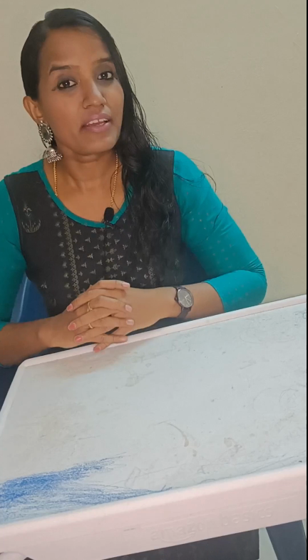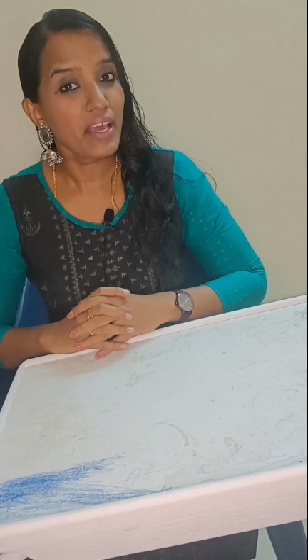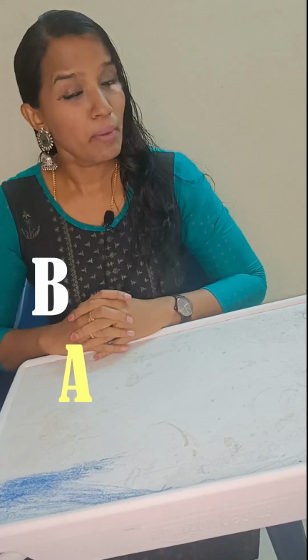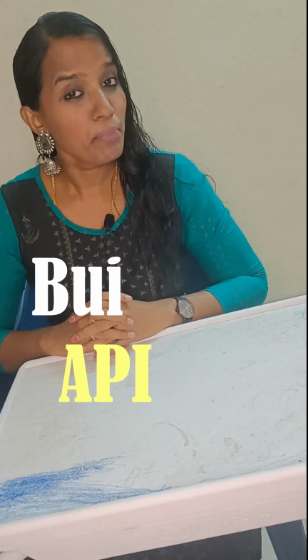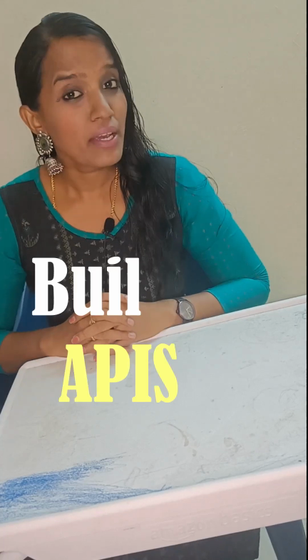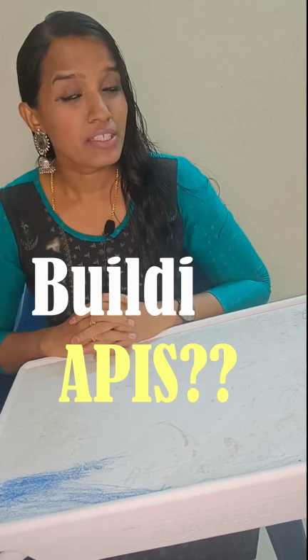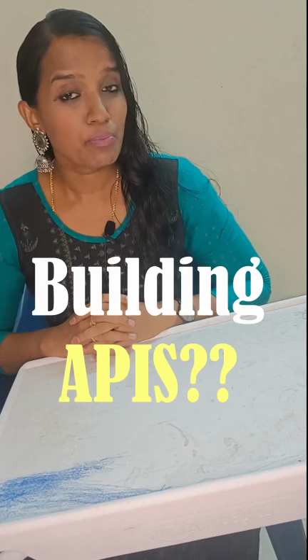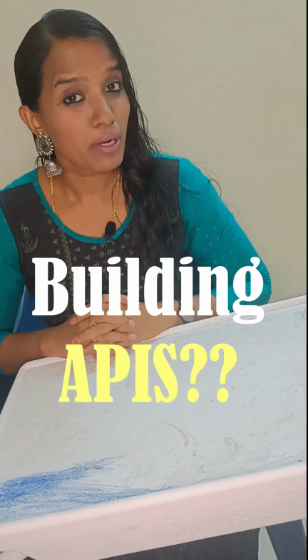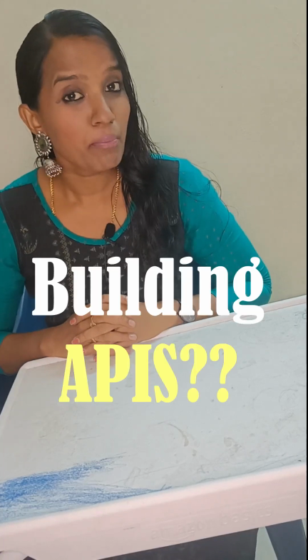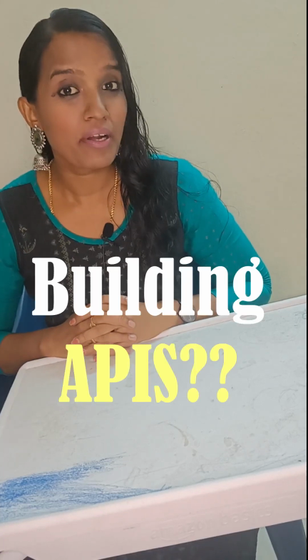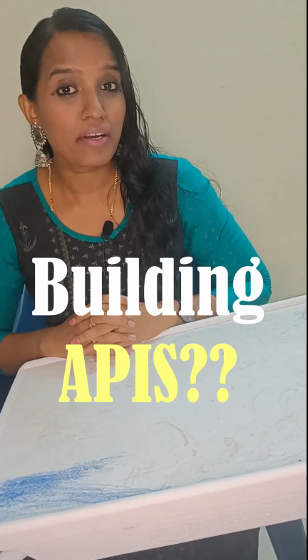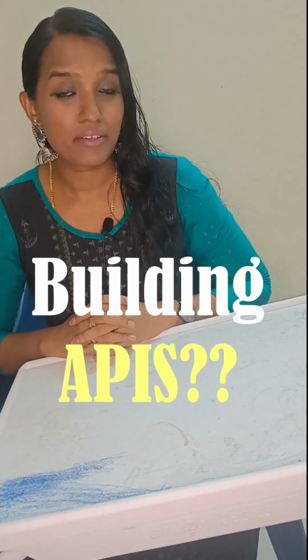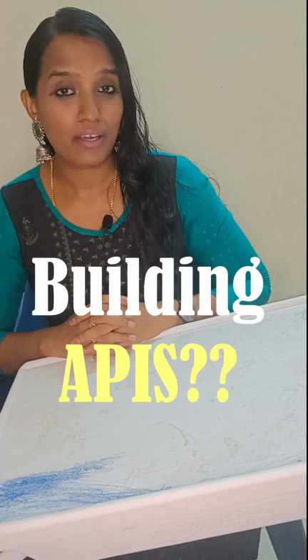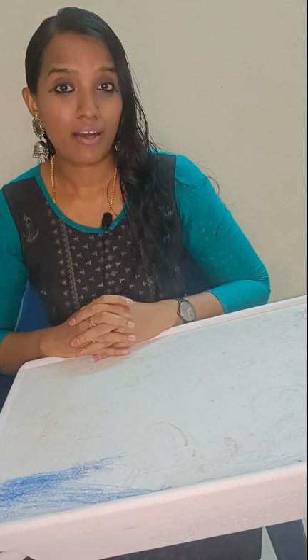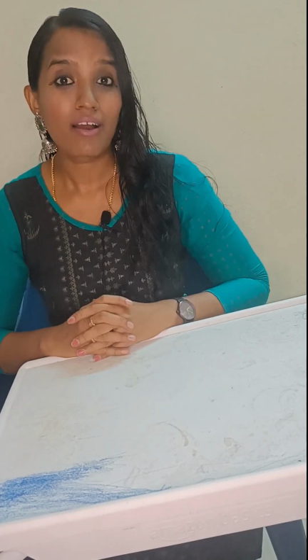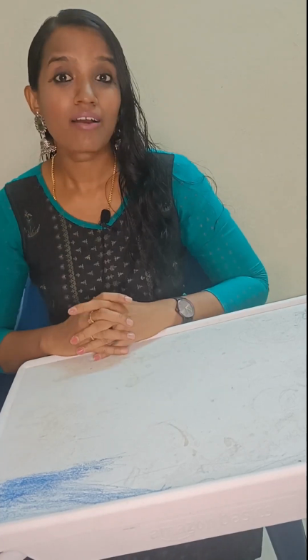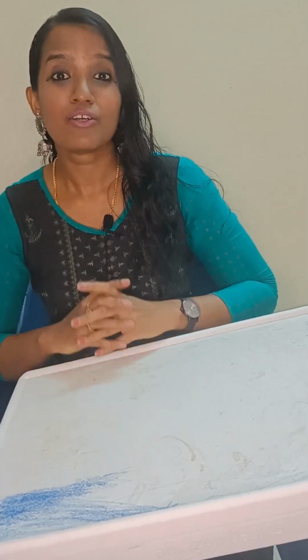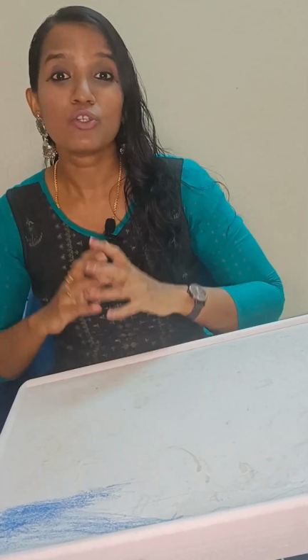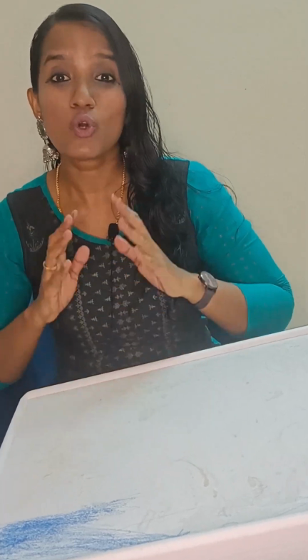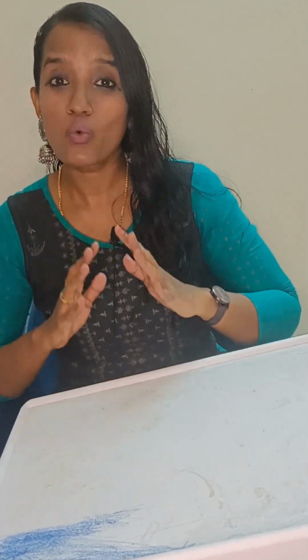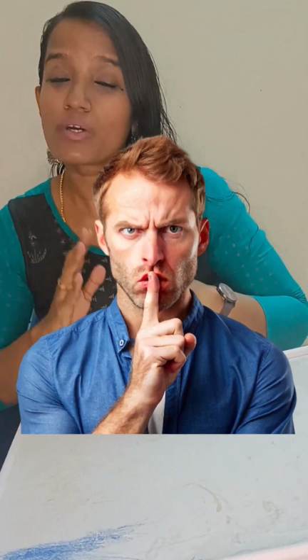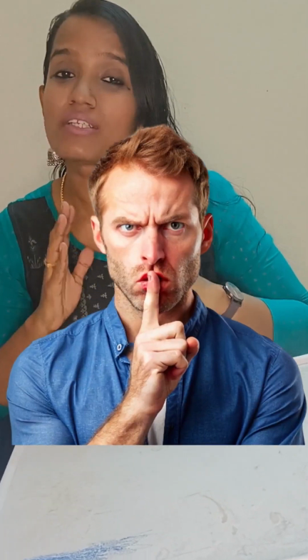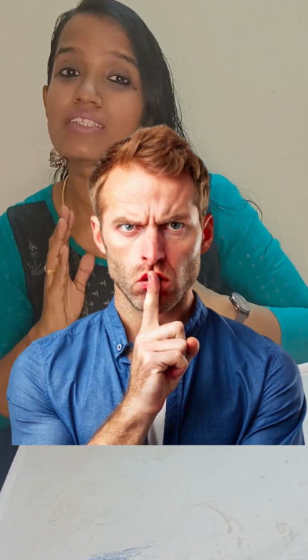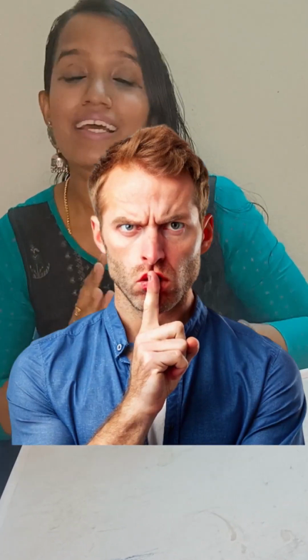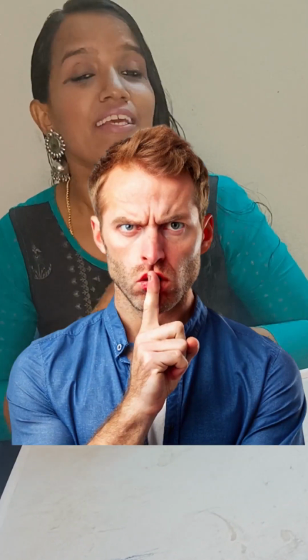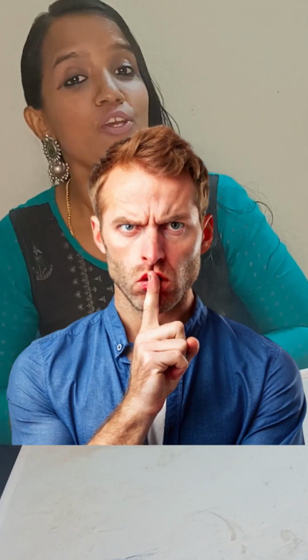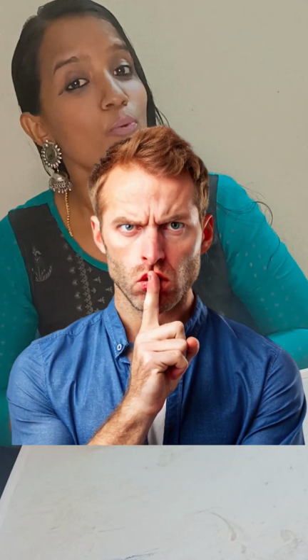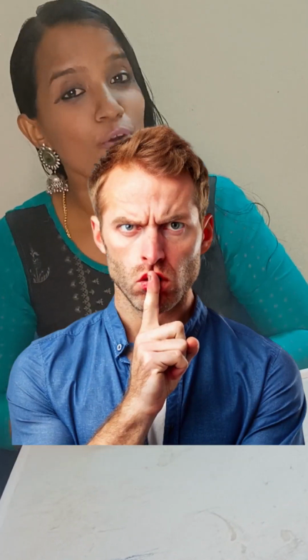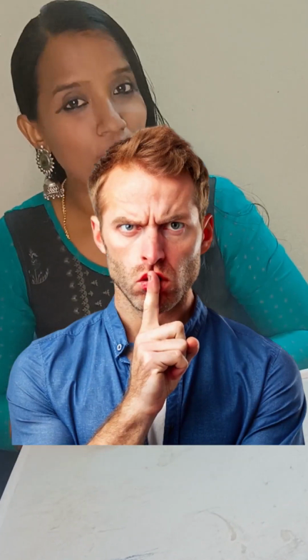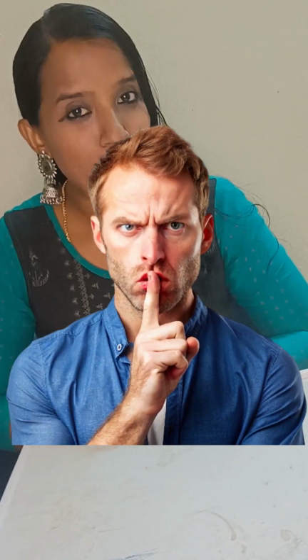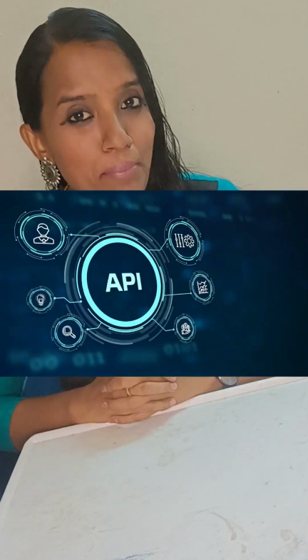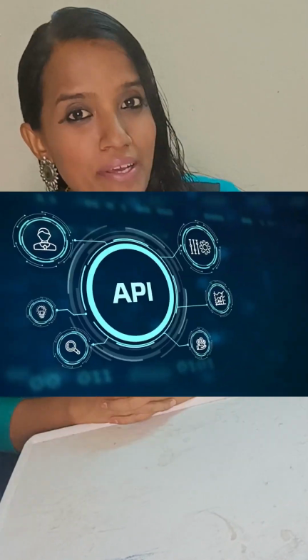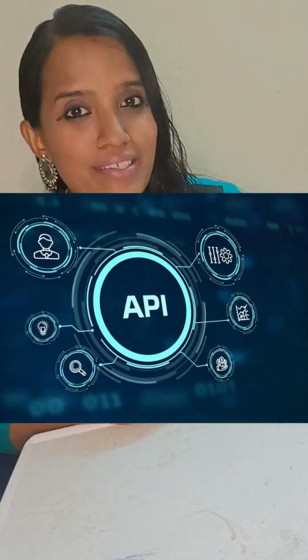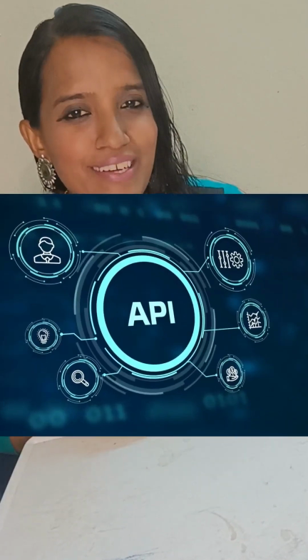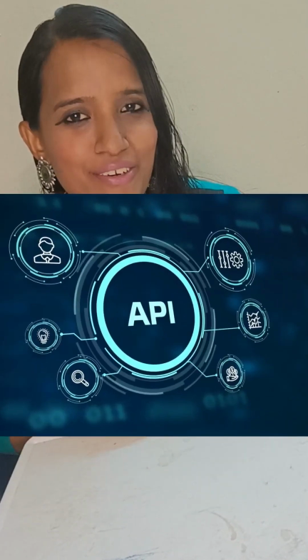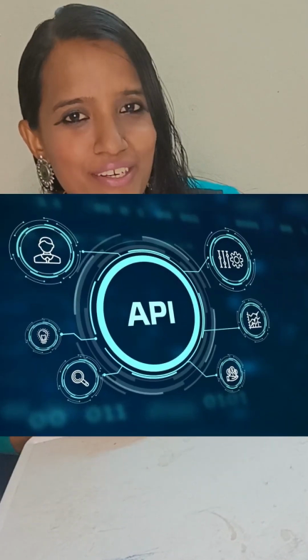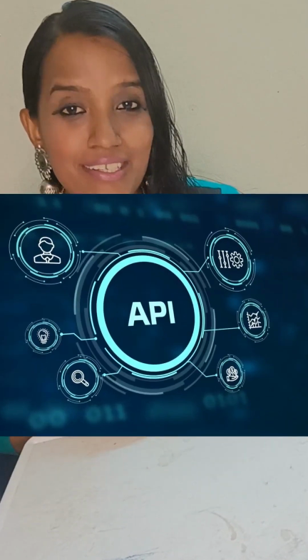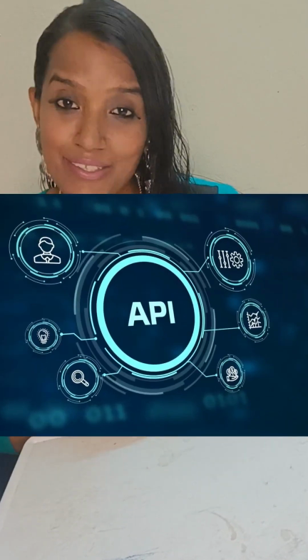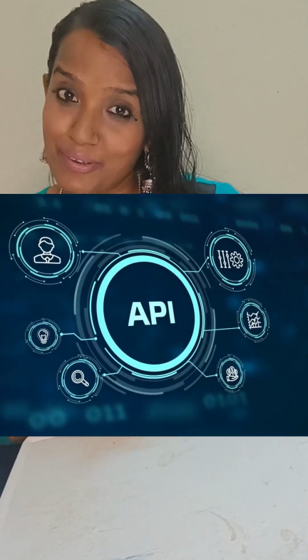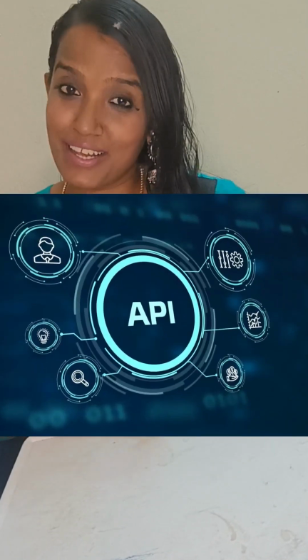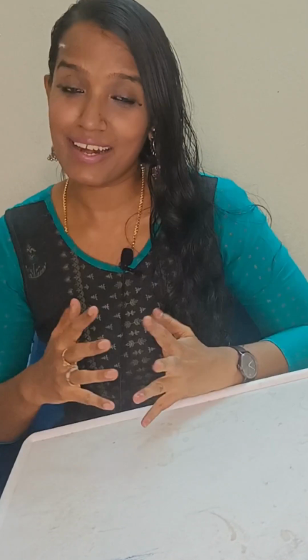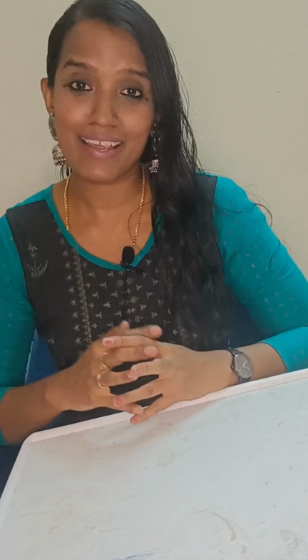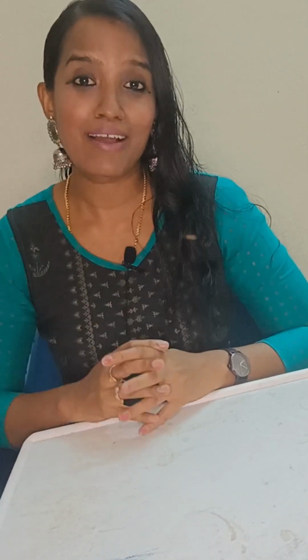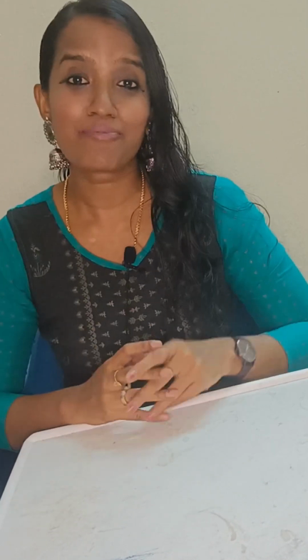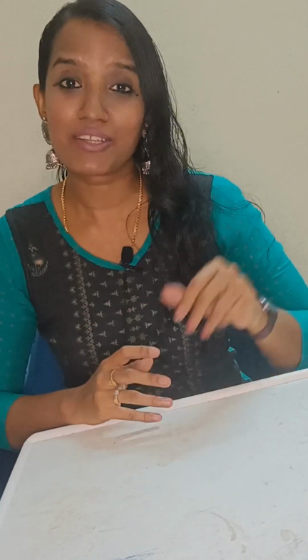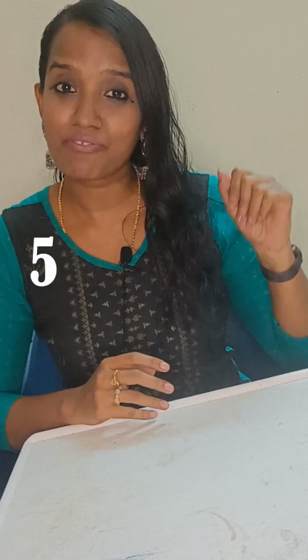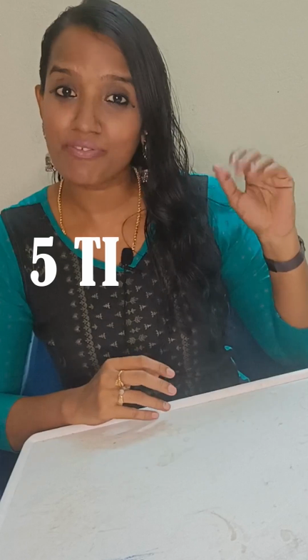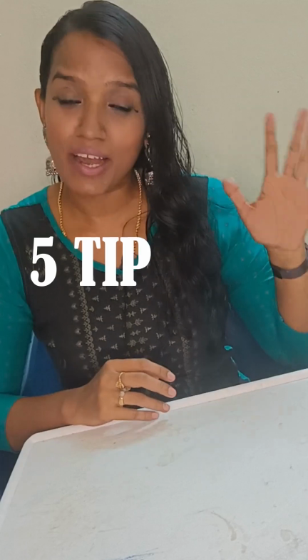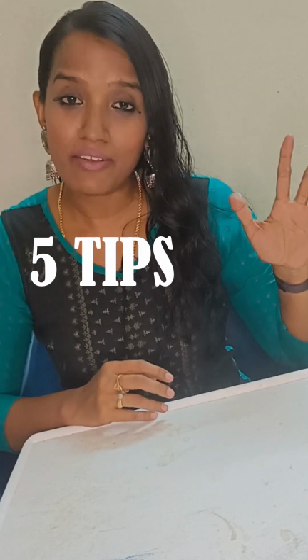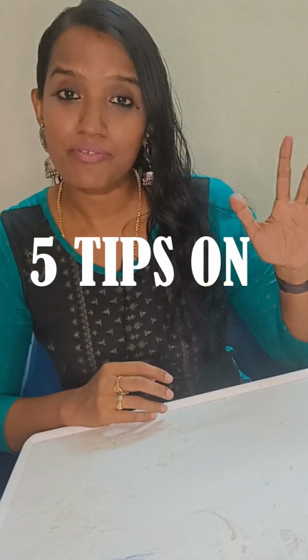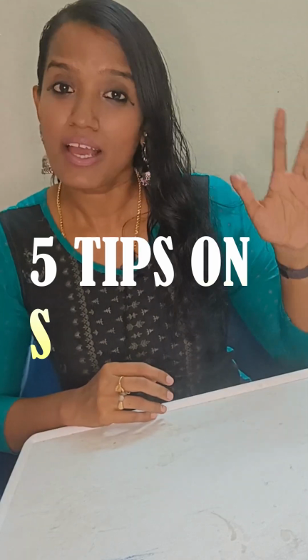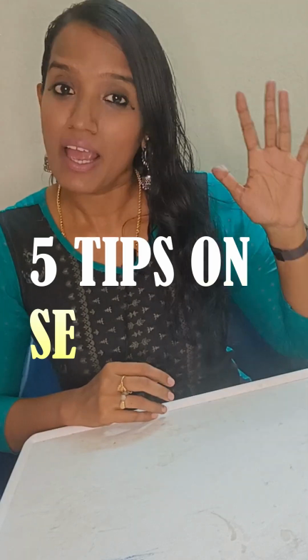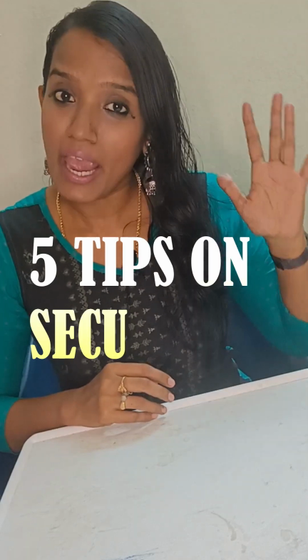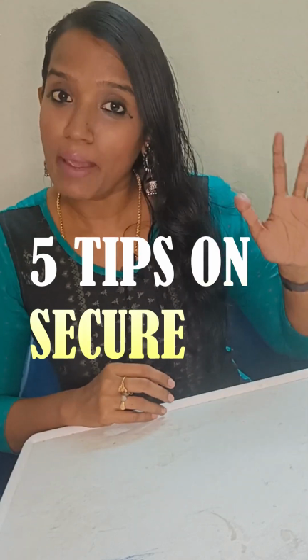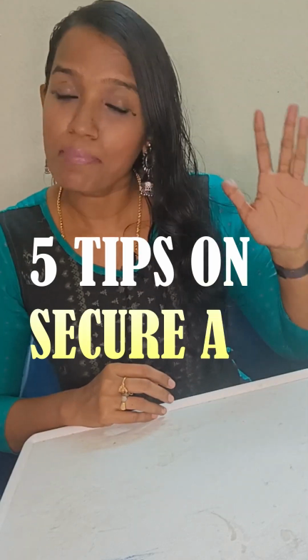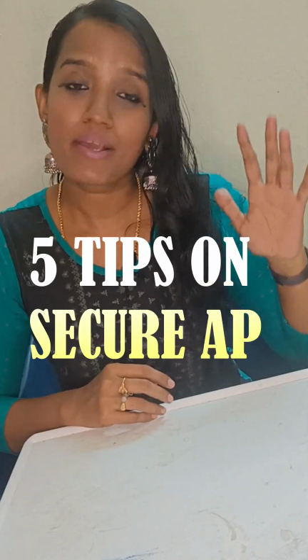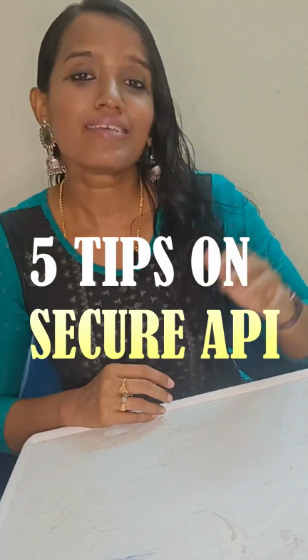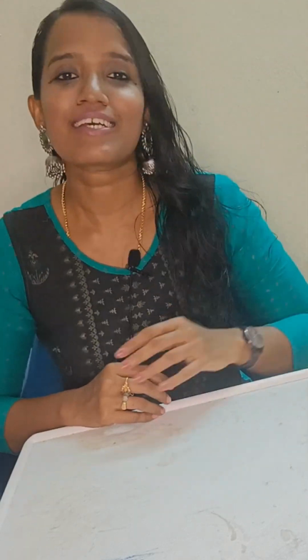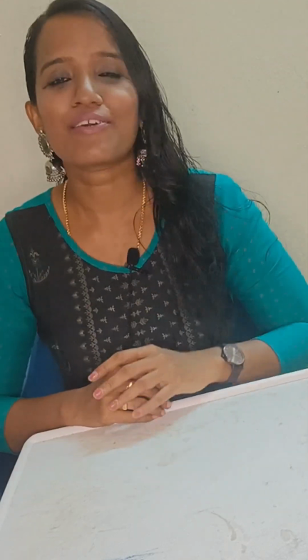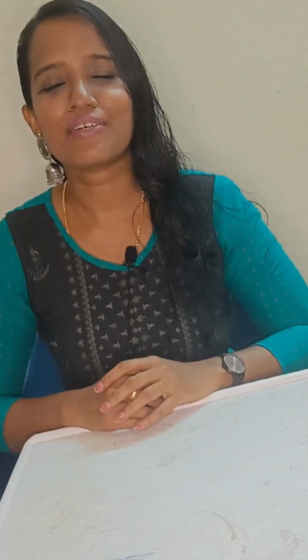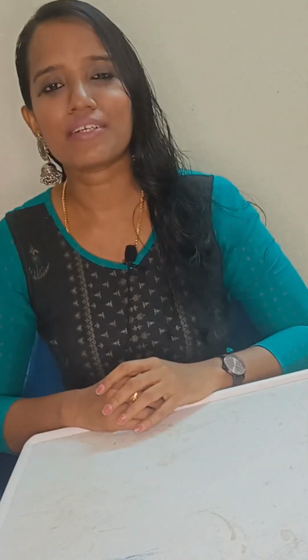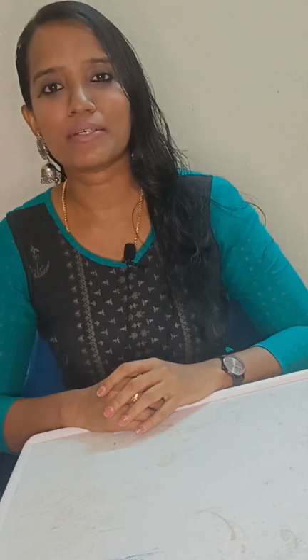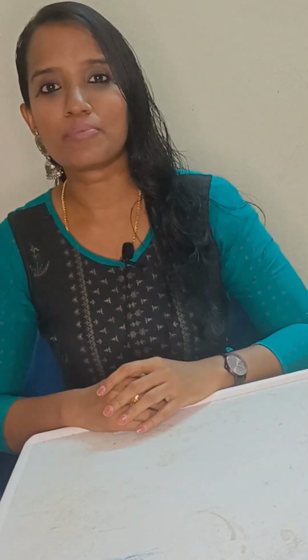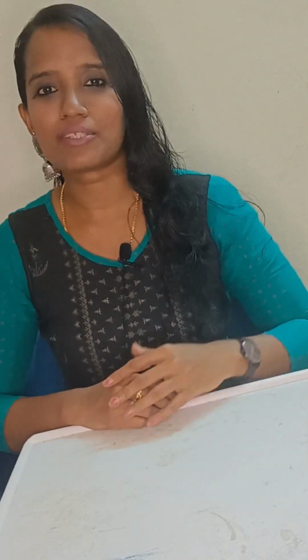If you have built APIs, no one is telling you about API security. So here I am with 5 API security tips.